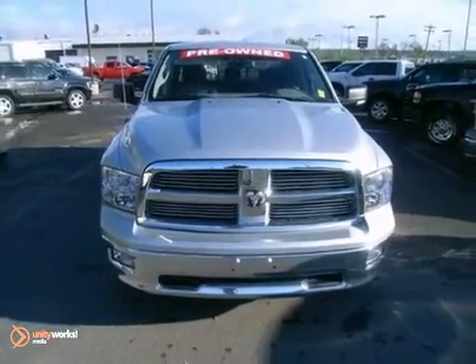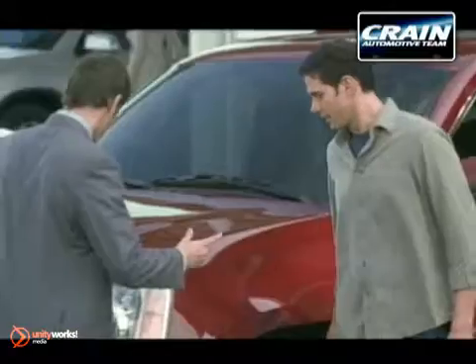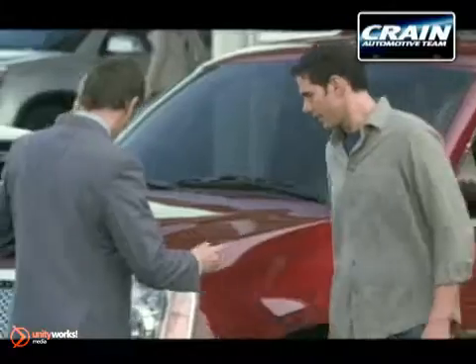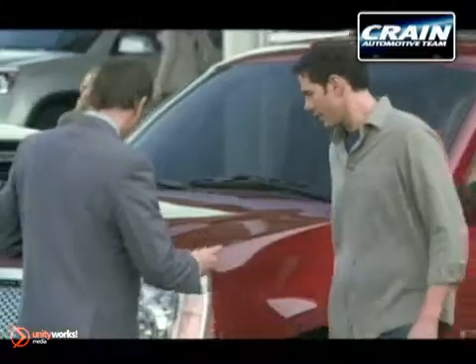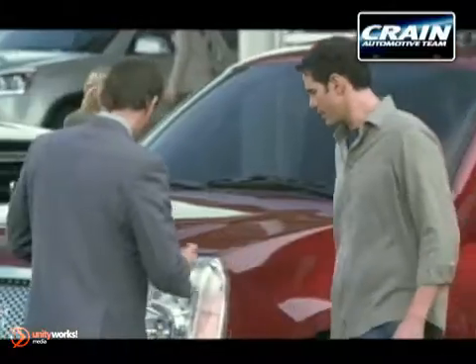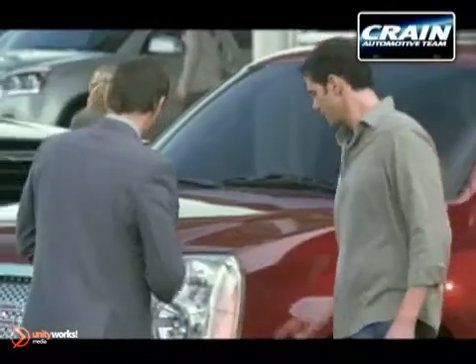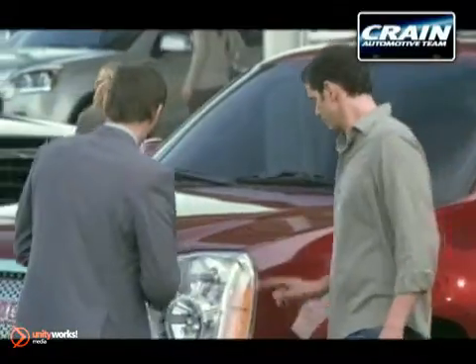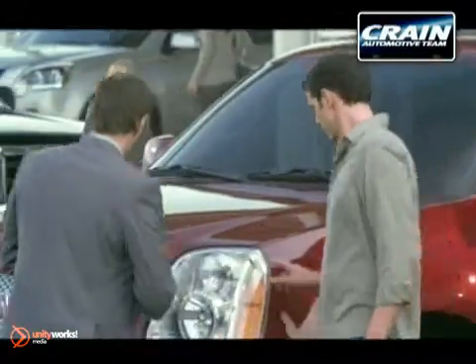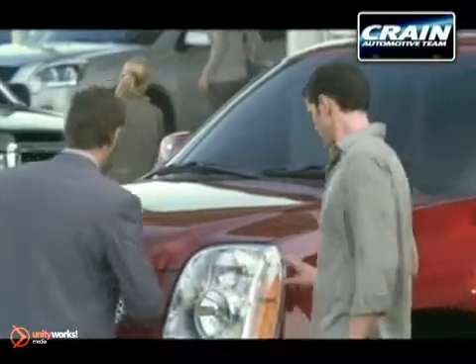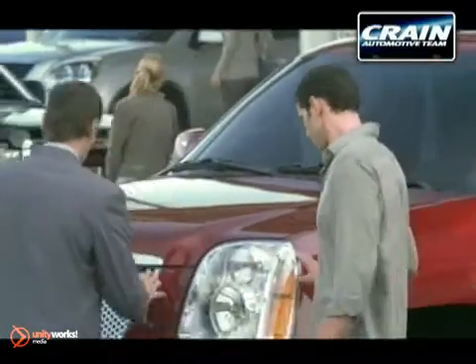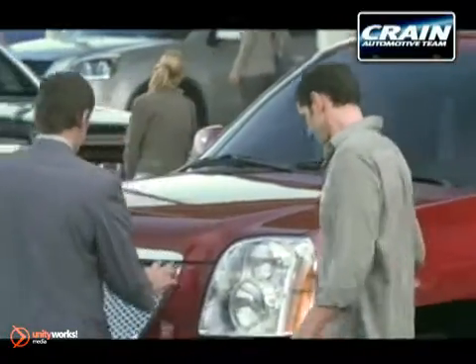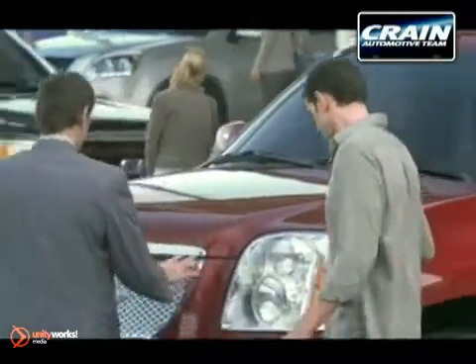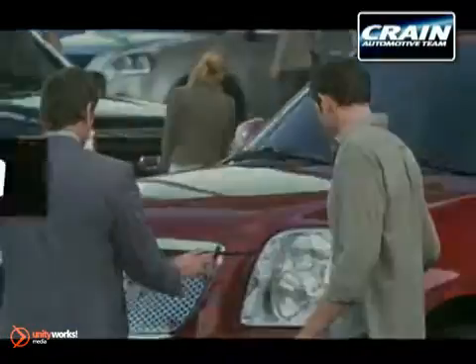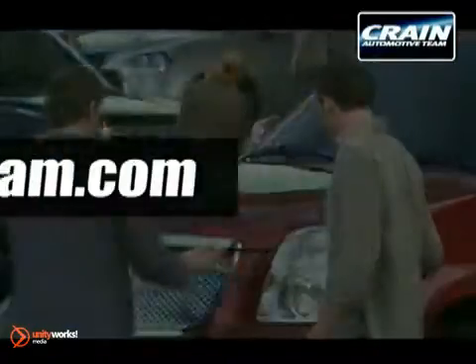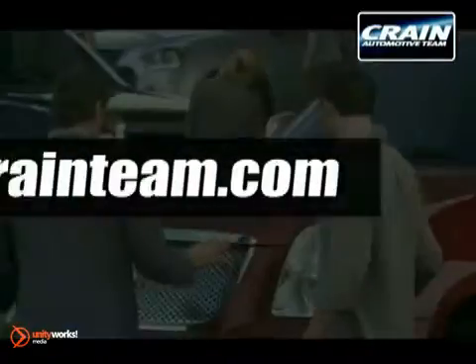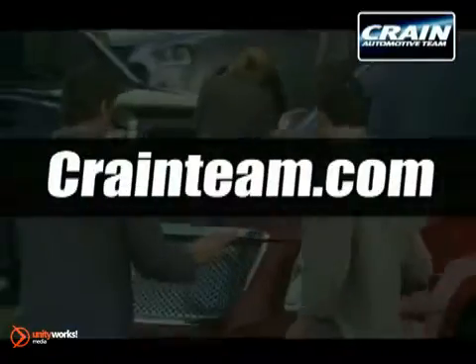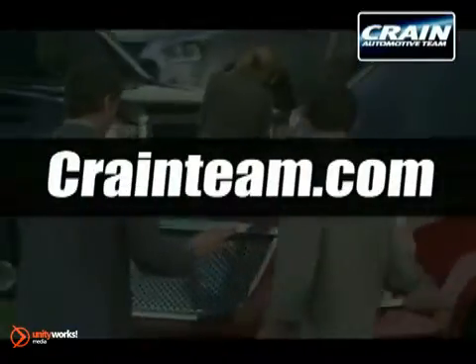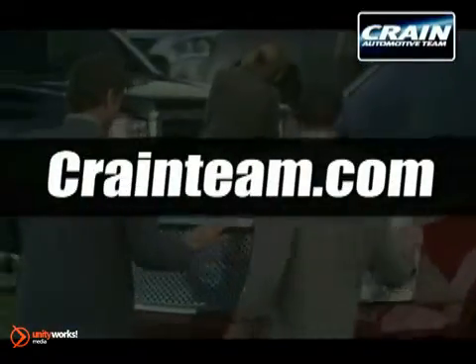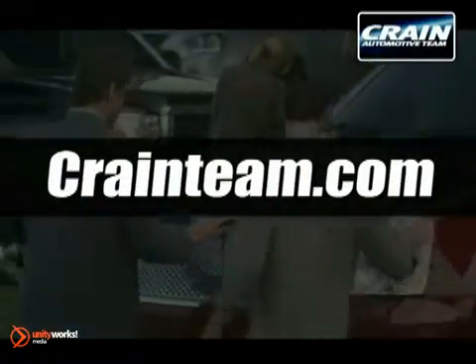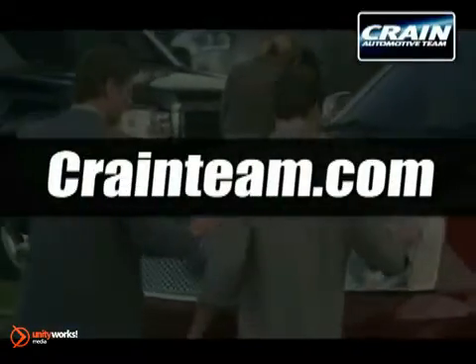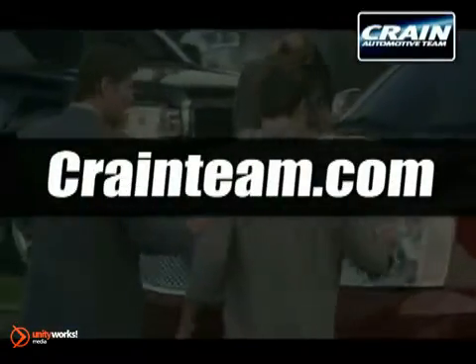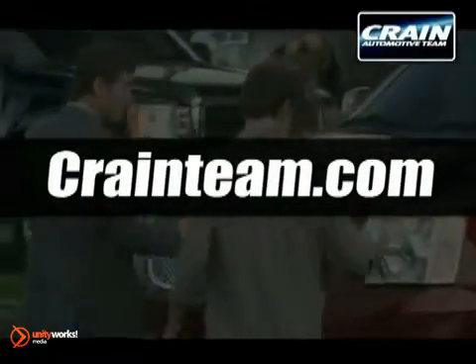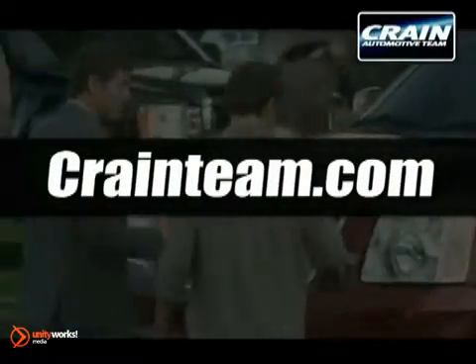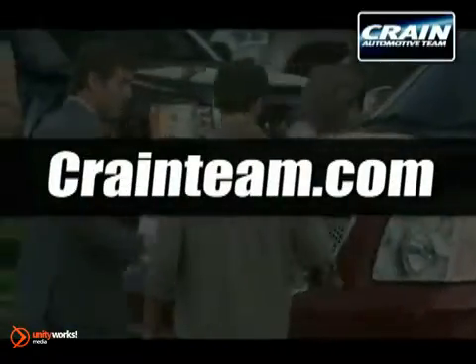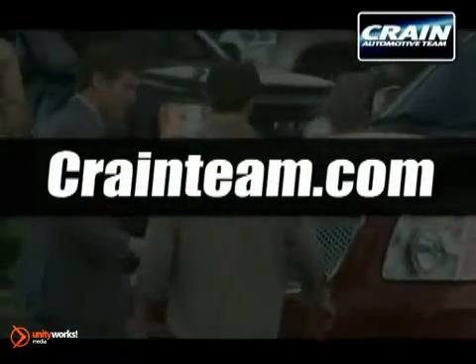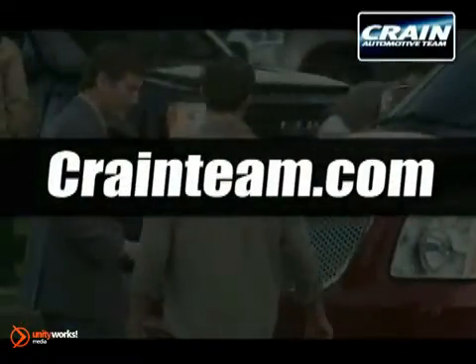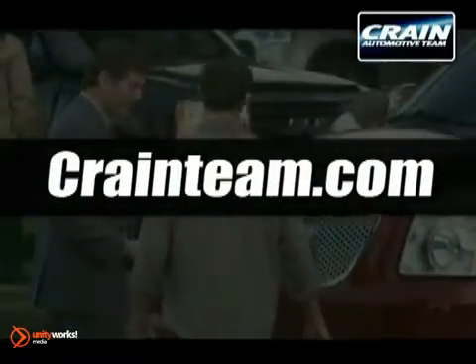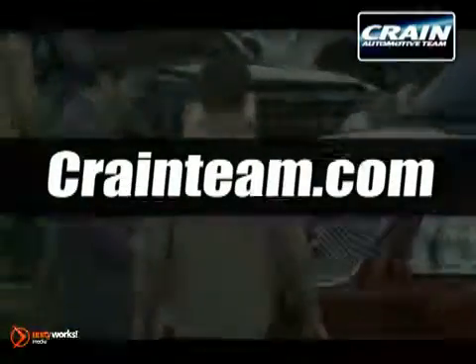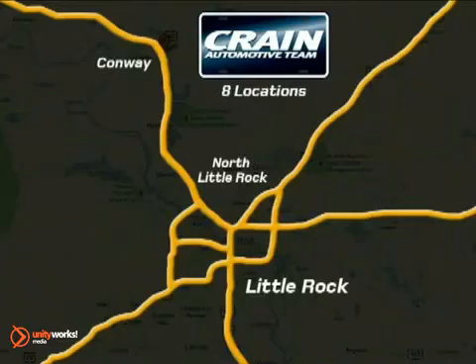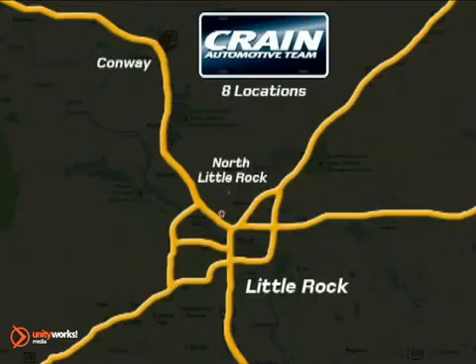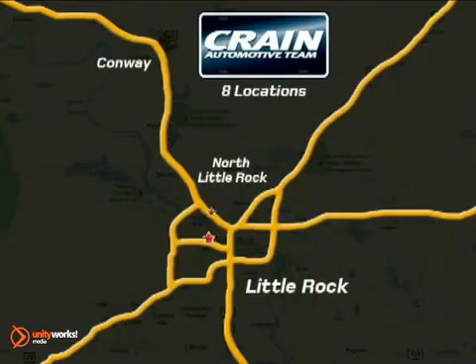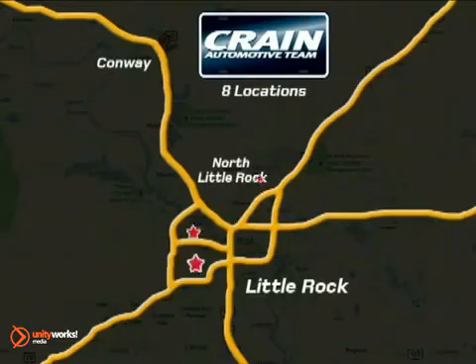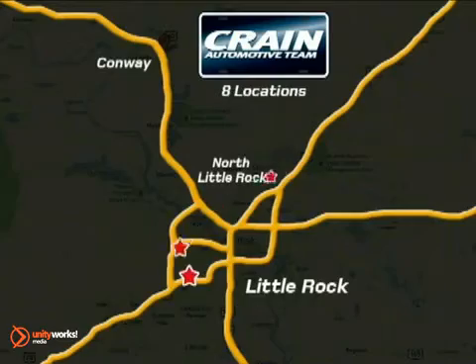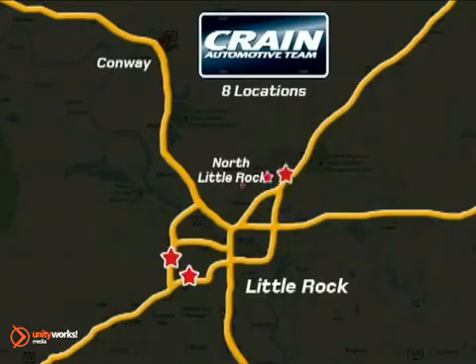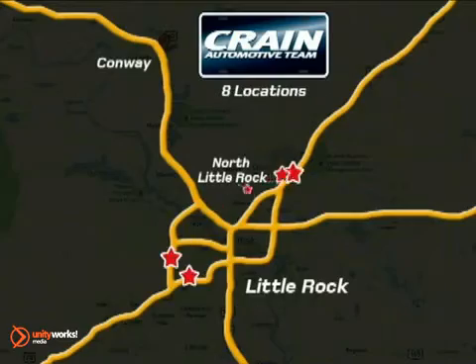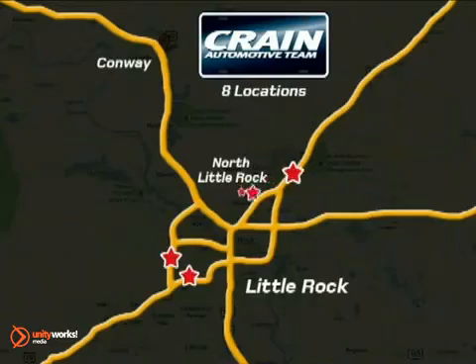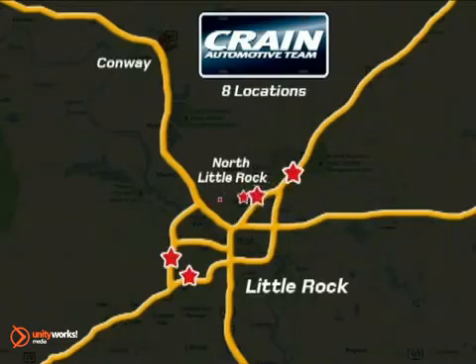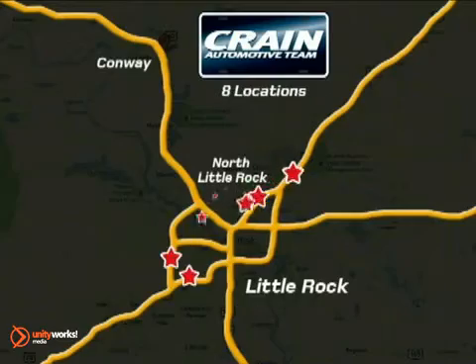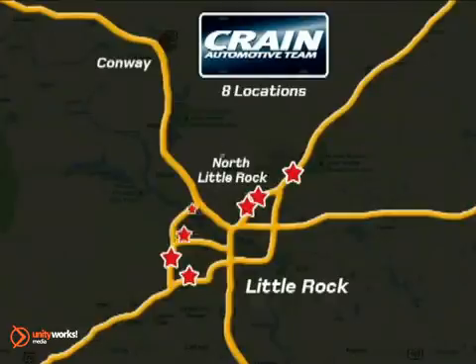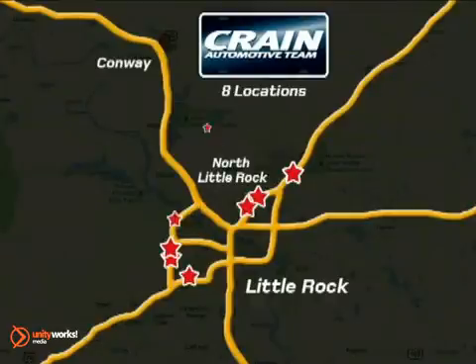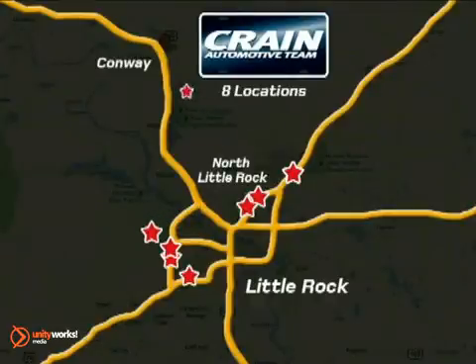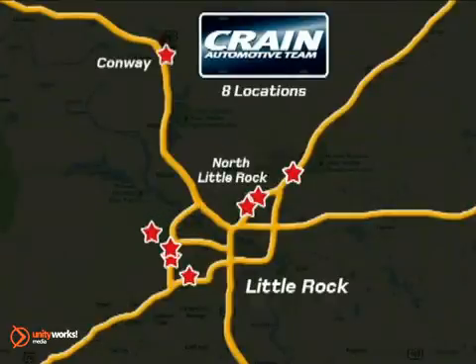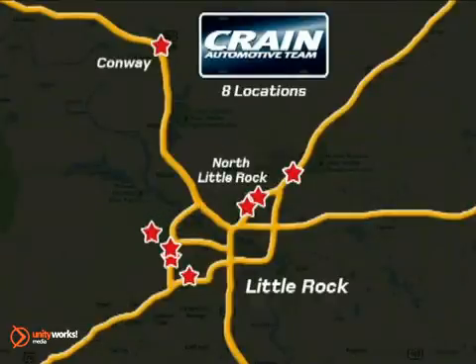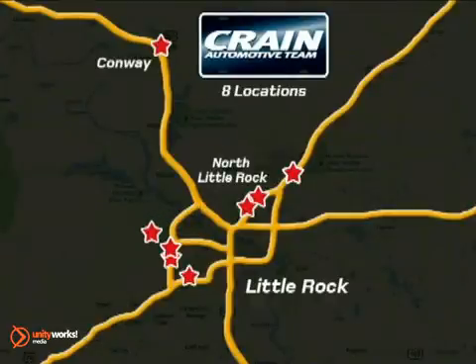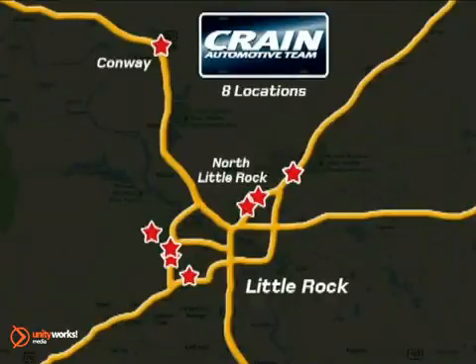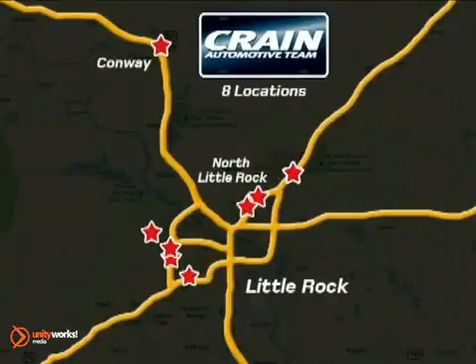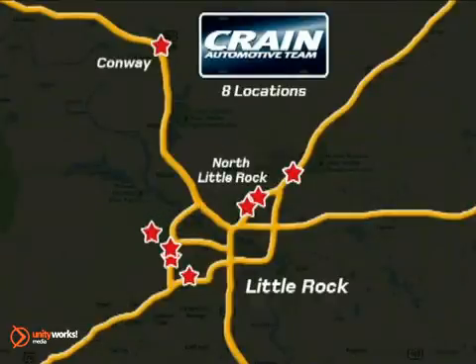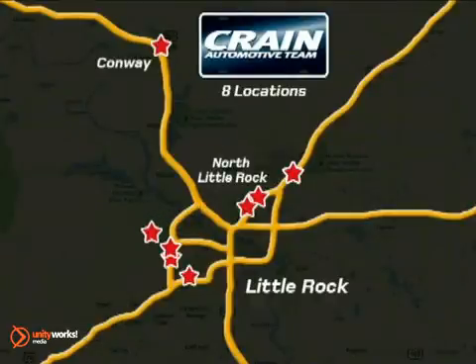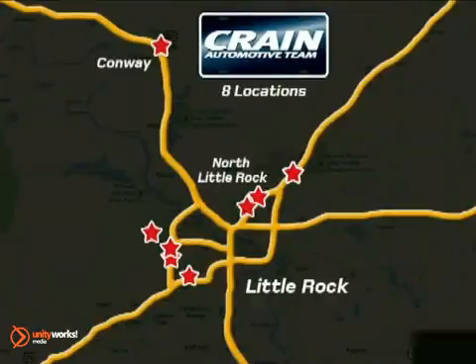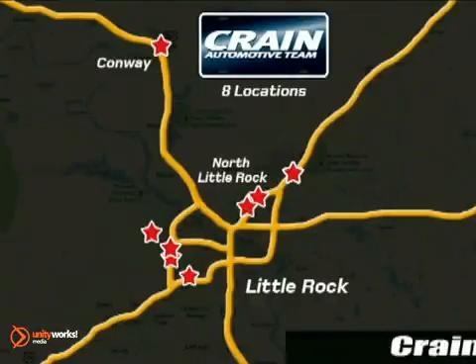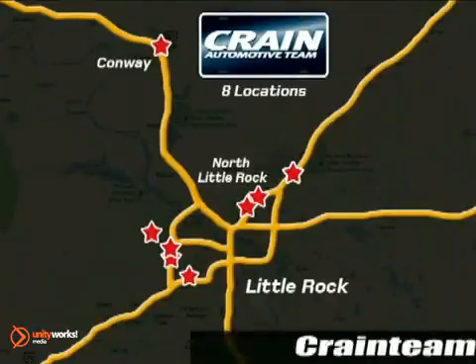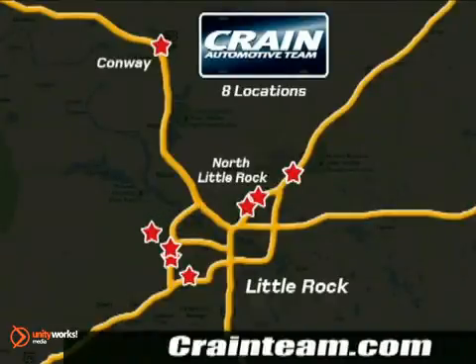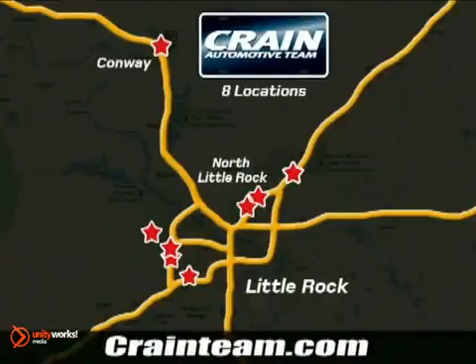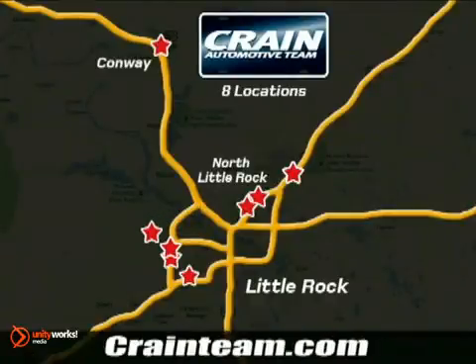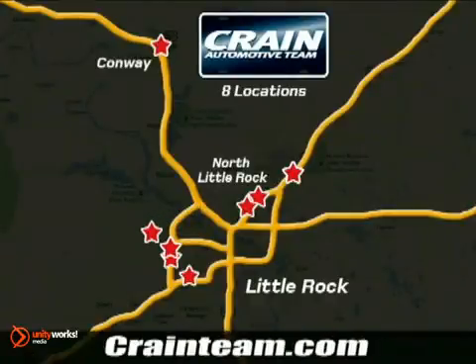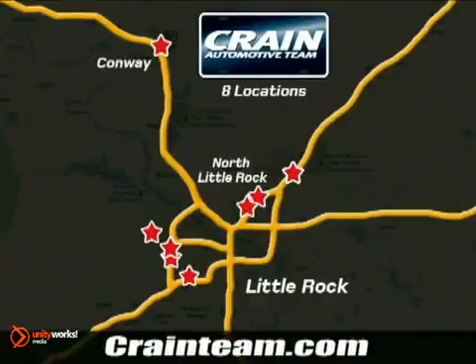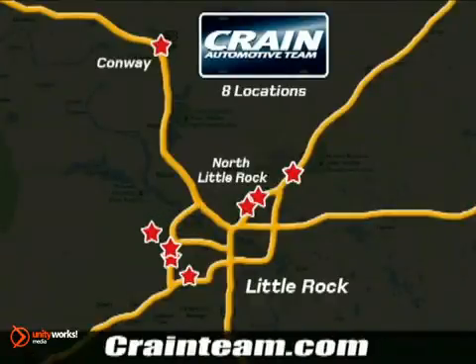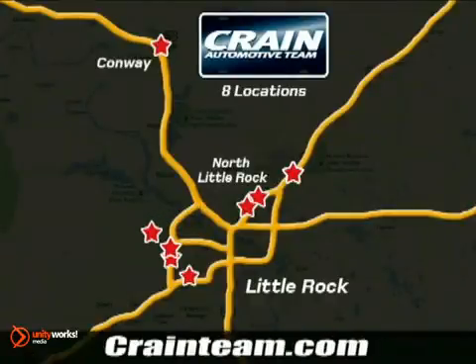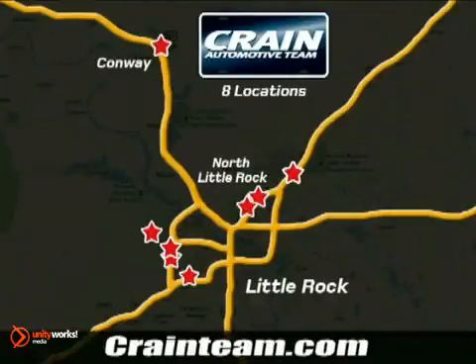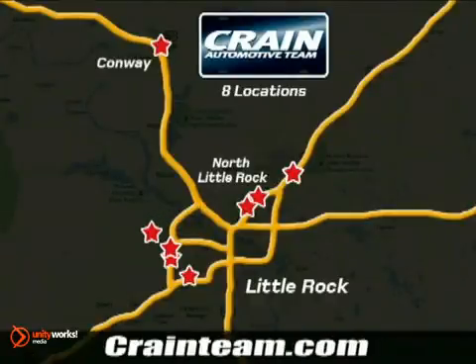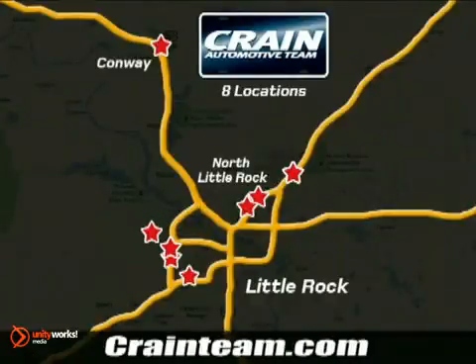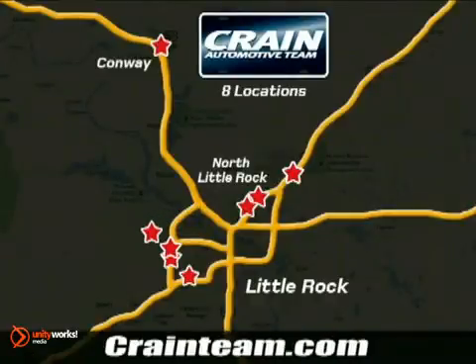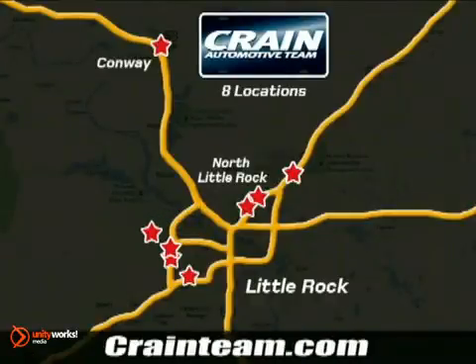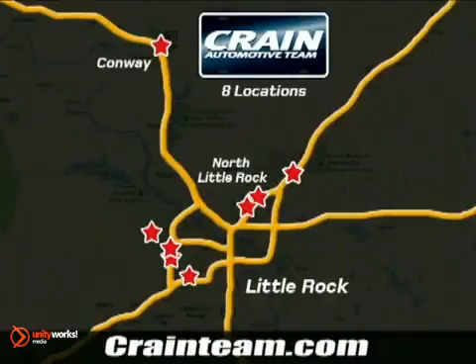Visit us anytime at craneteam.com. The crane team's got them. Craneteam.com.